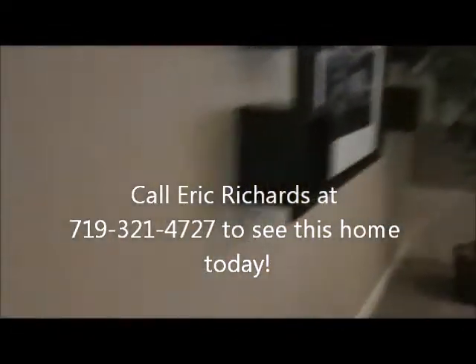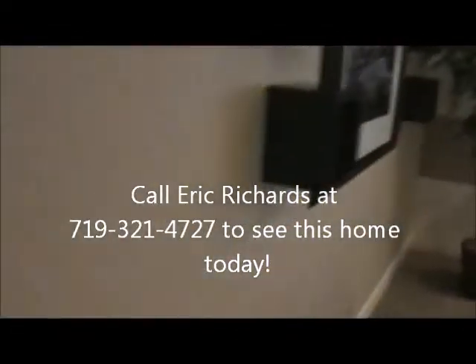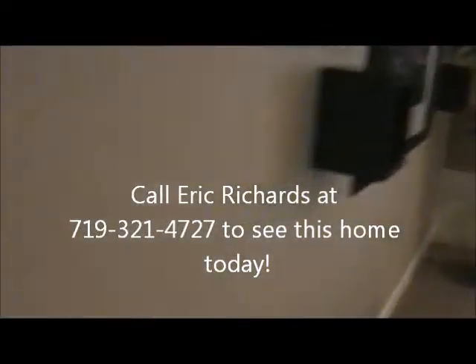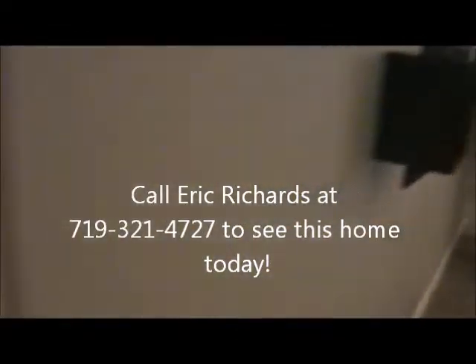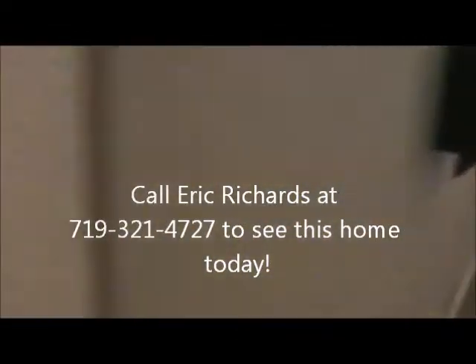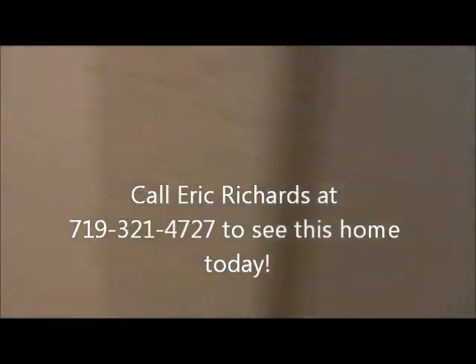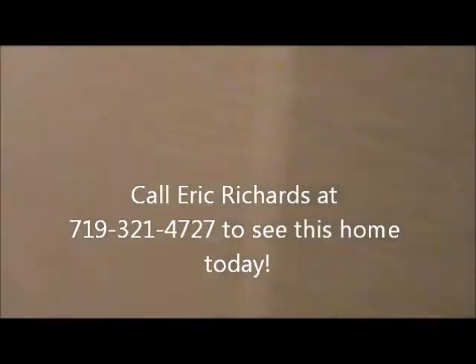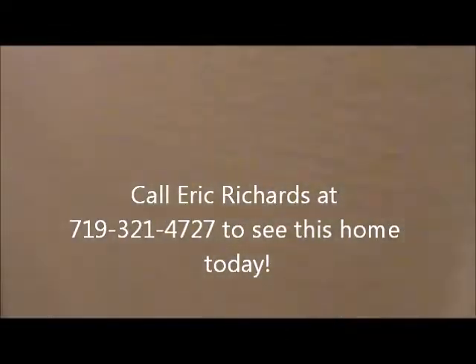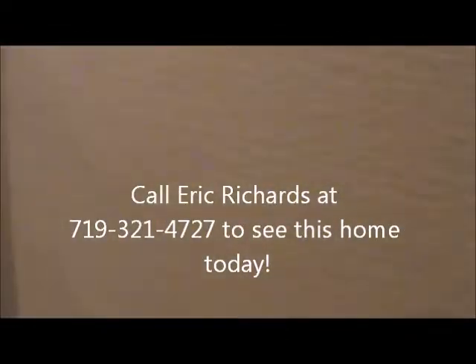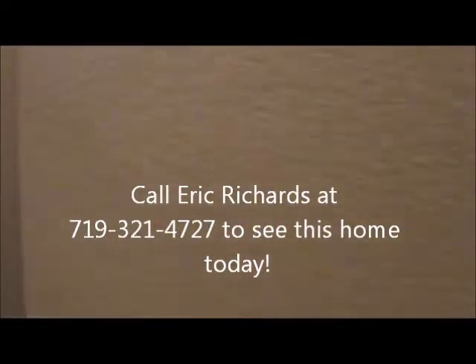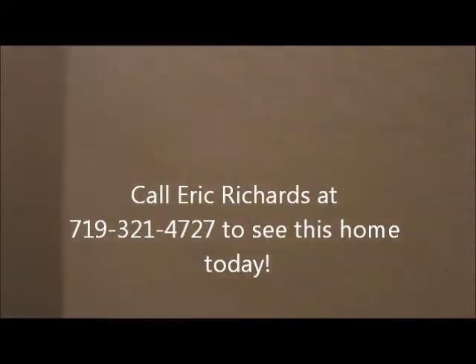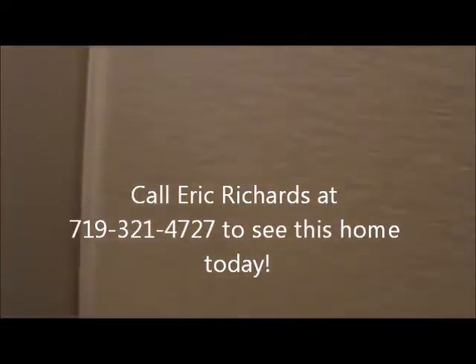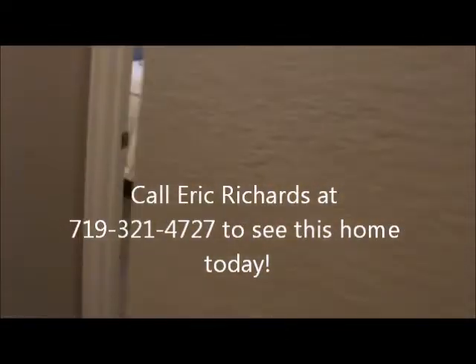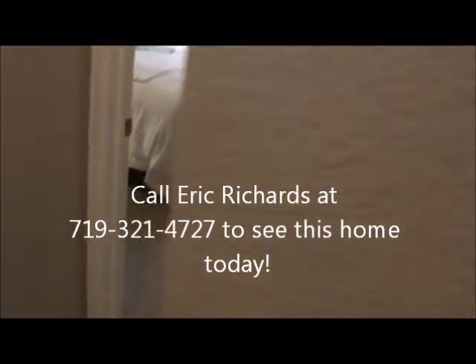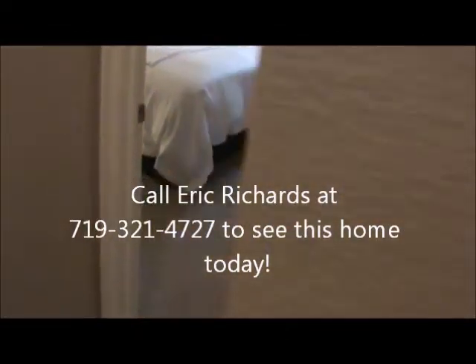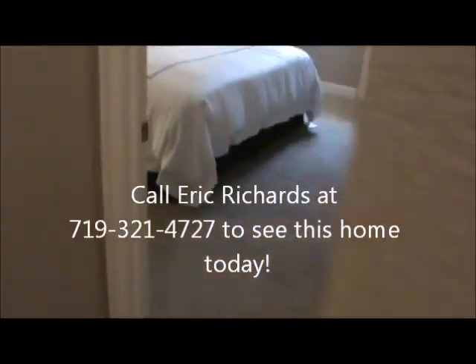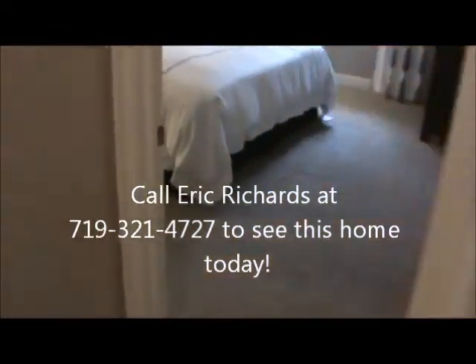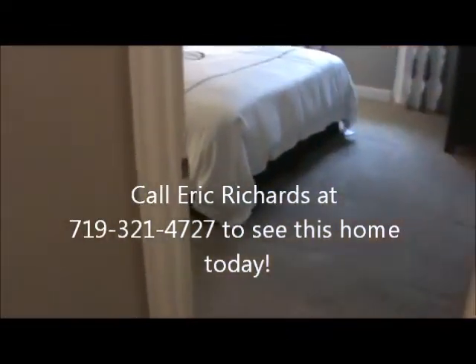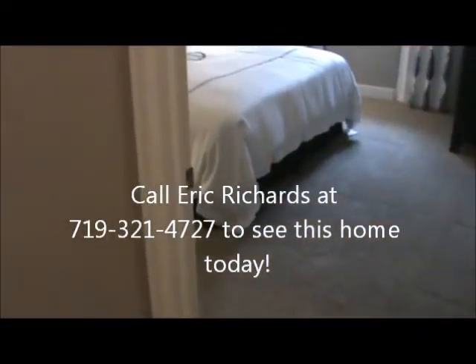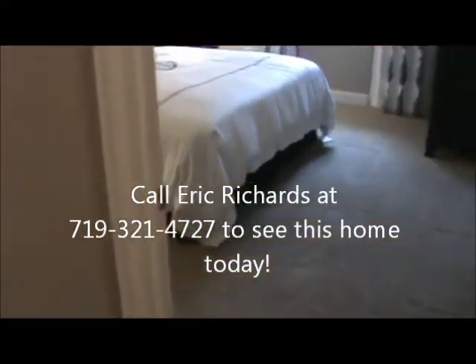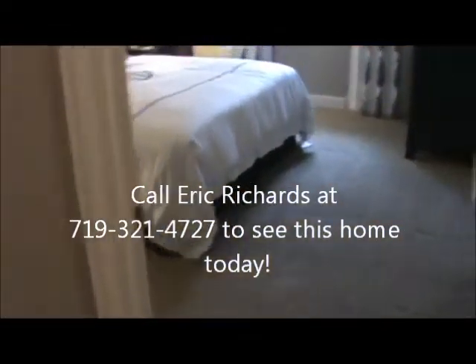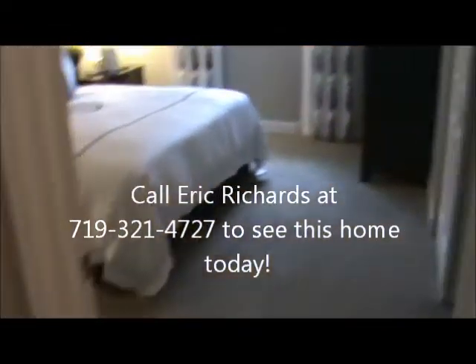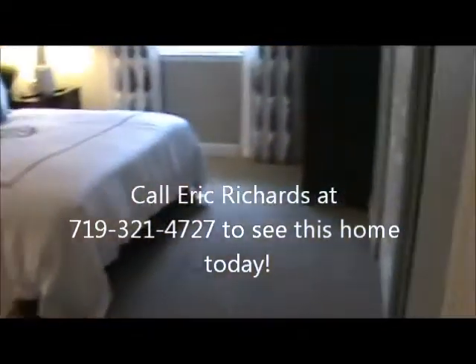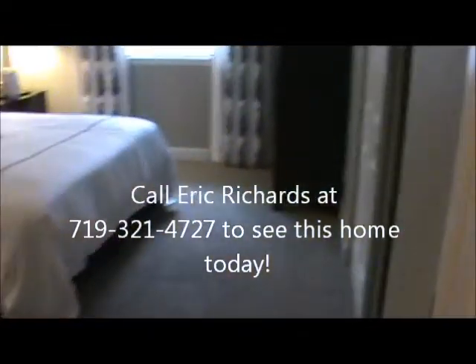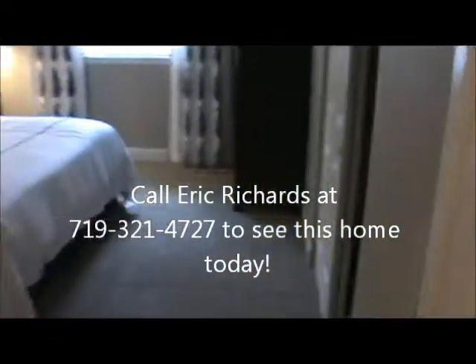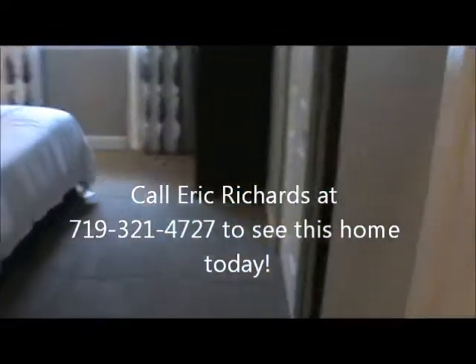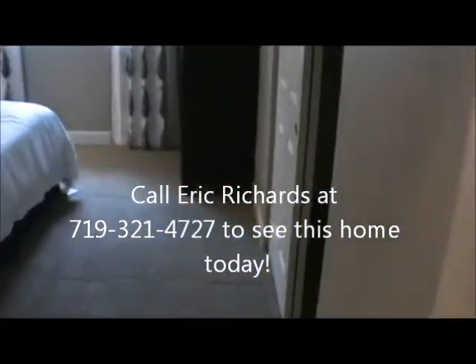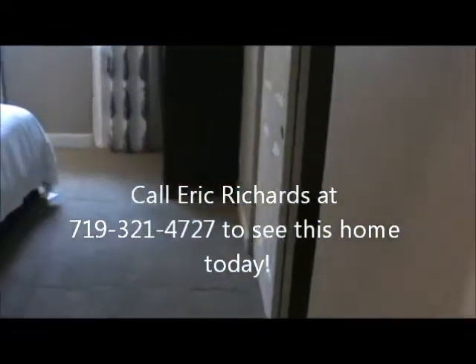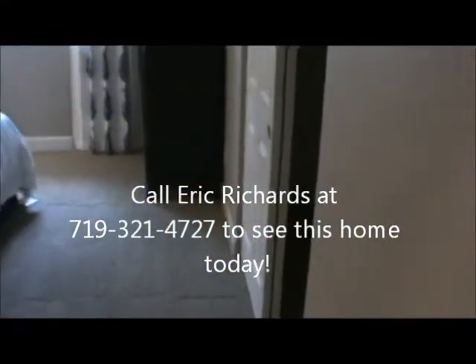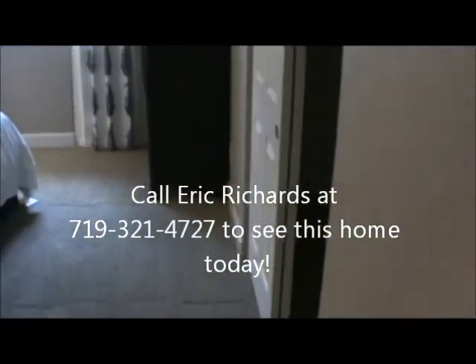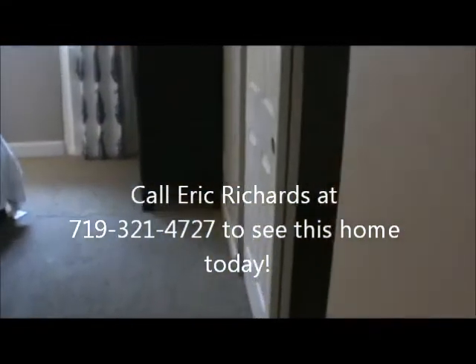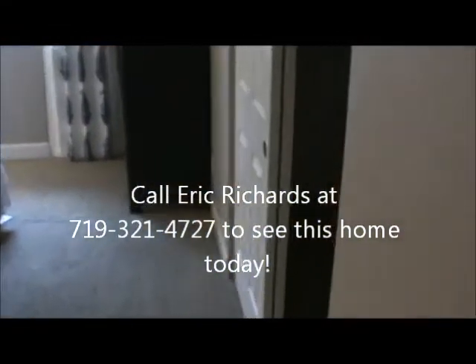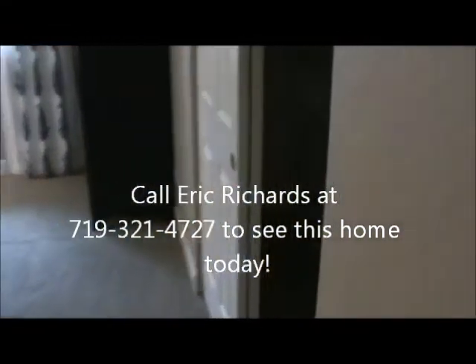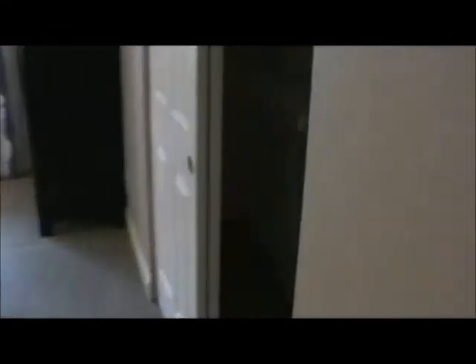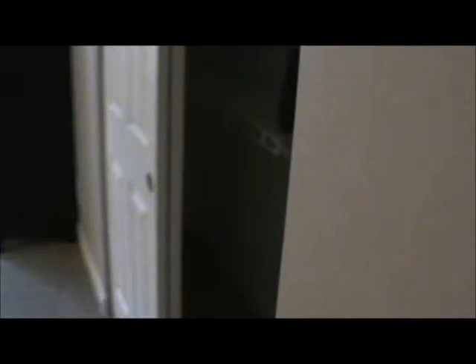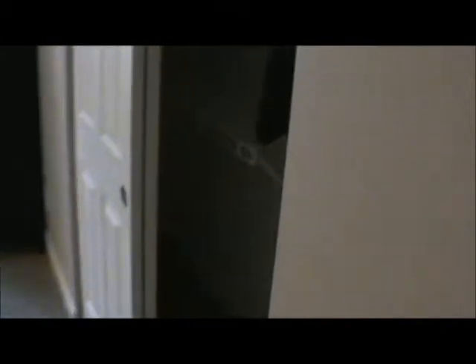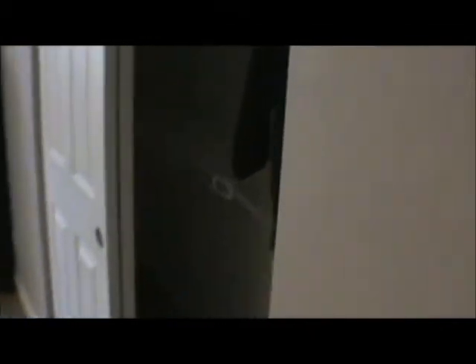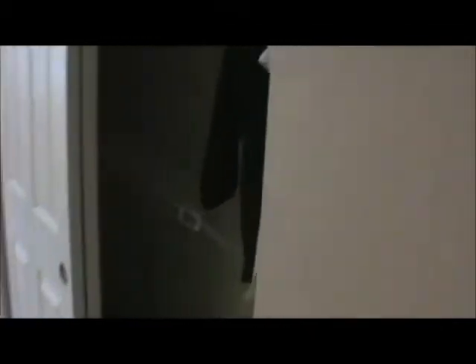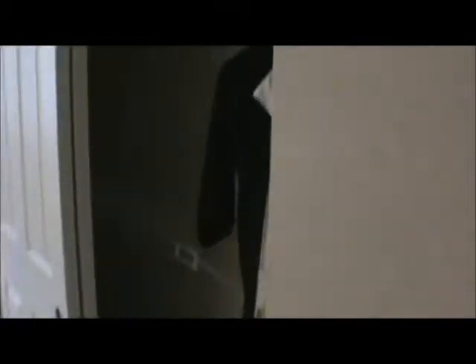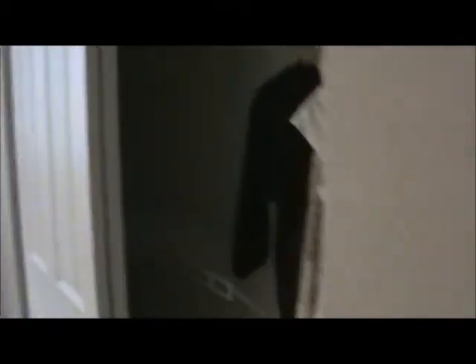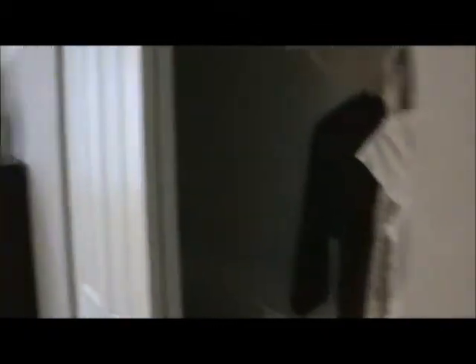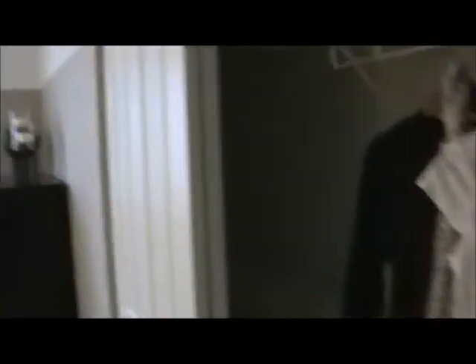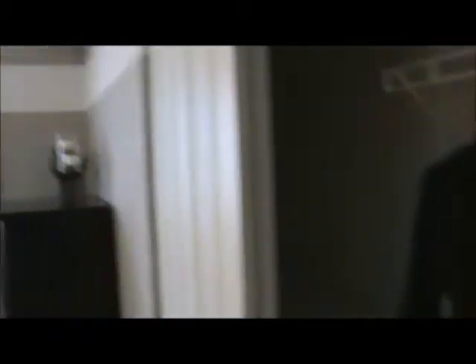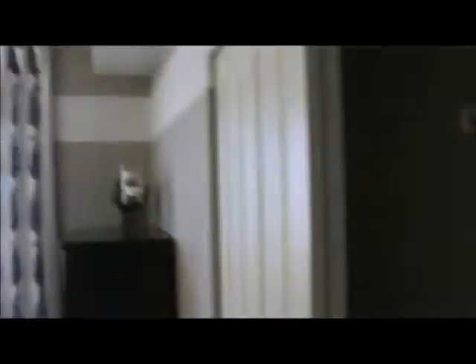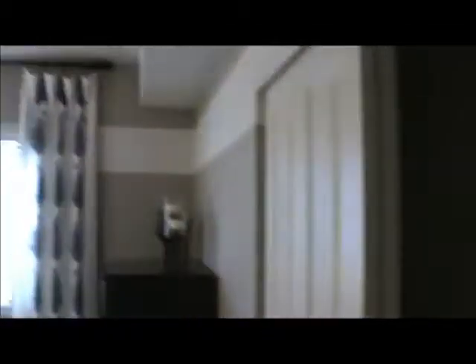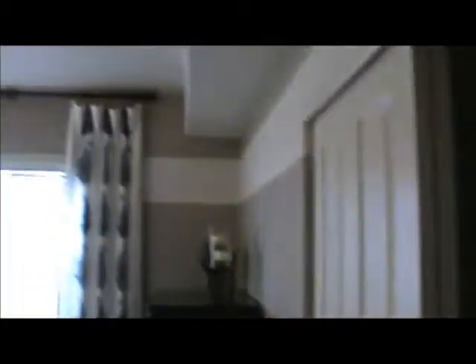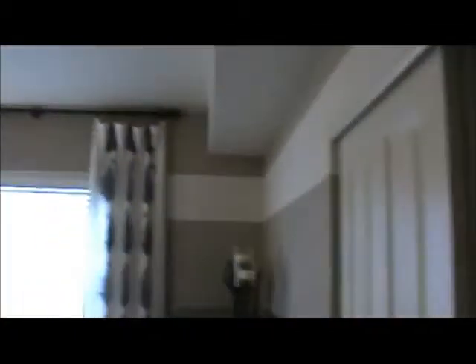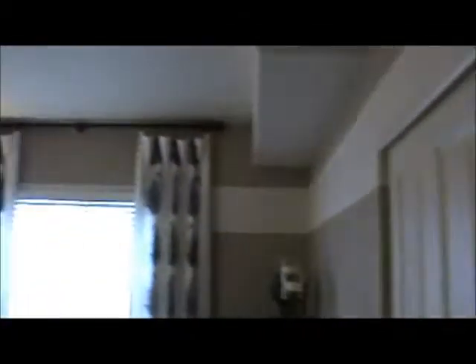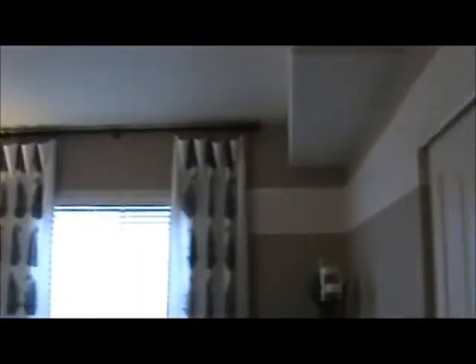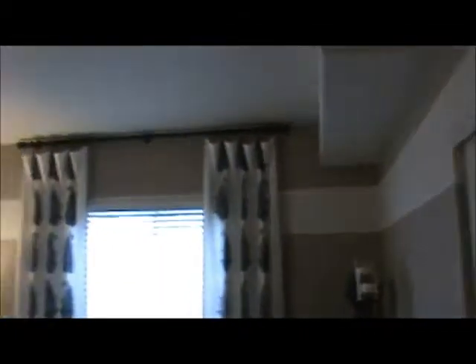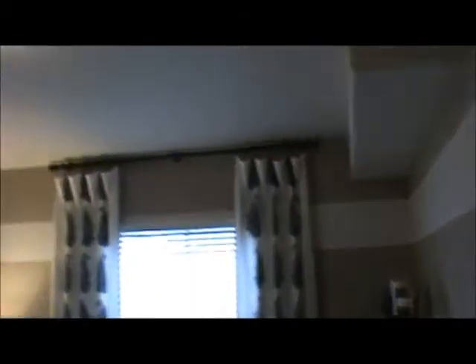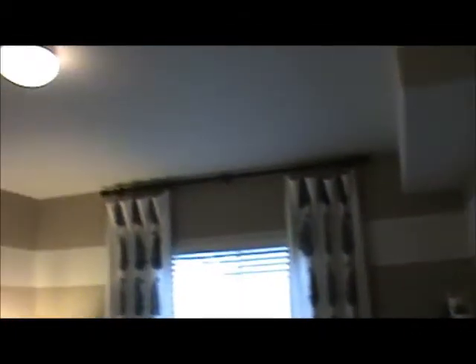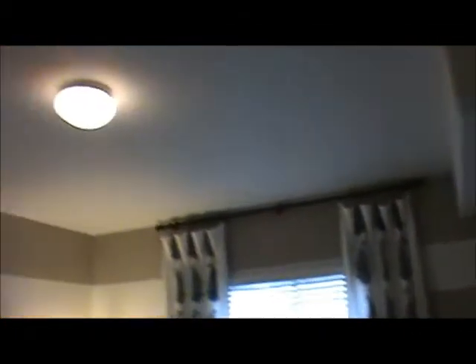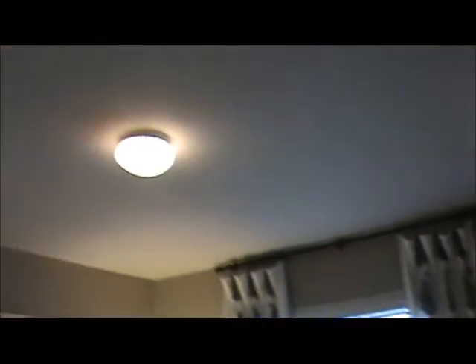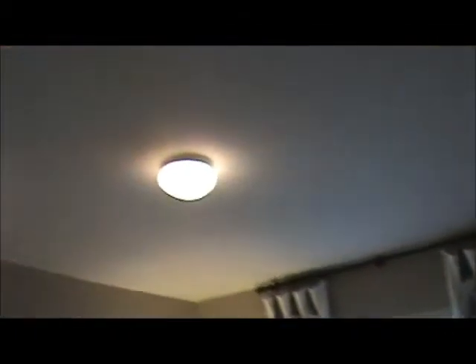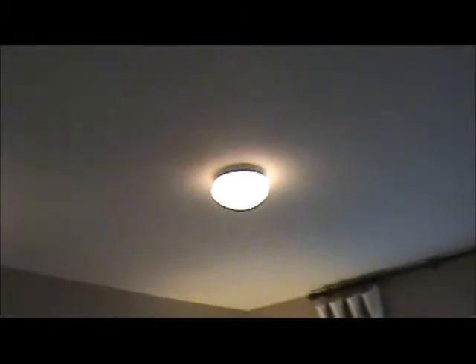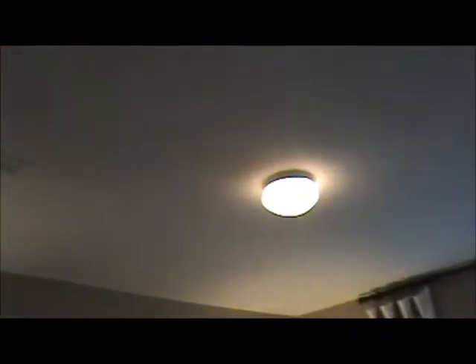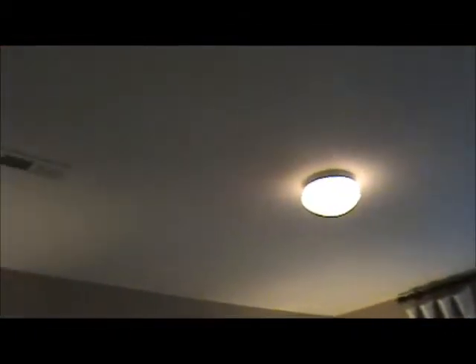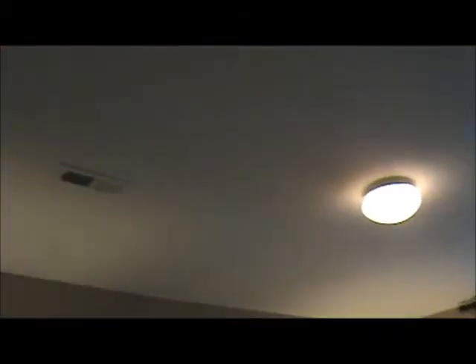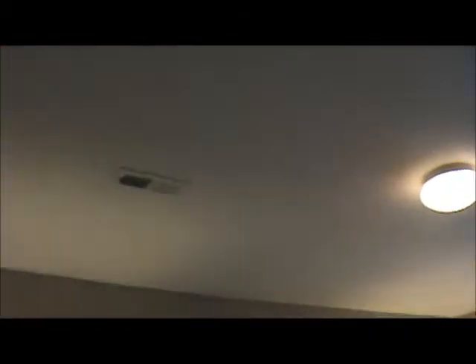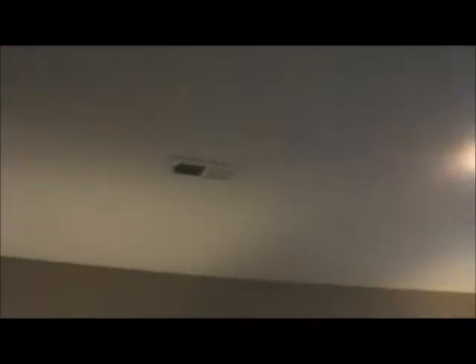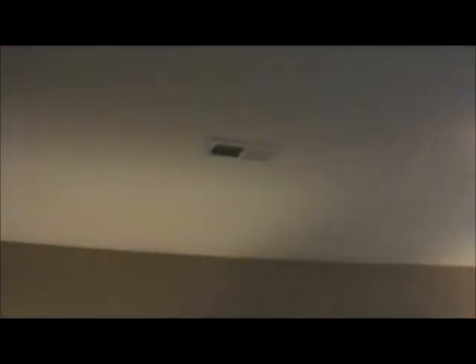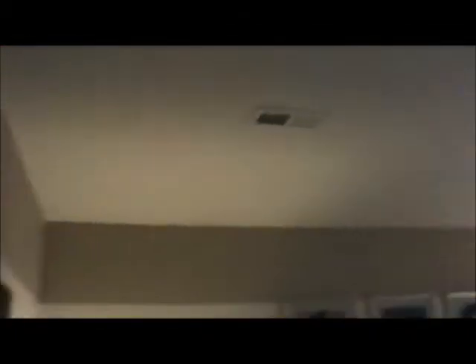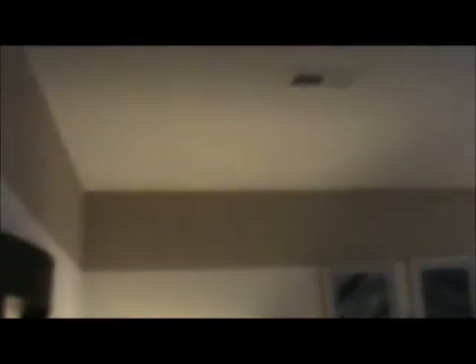Here's bedroom number two in the basement. Big closet. It's nice and quiet down here — it's a big bedroom.